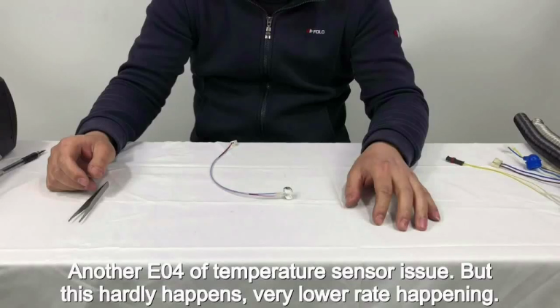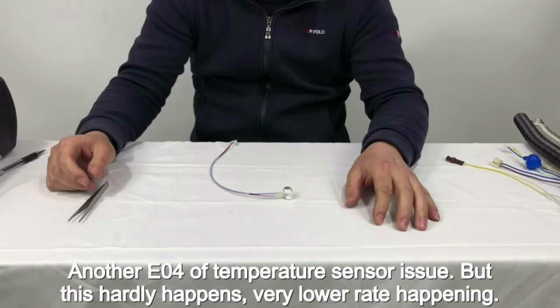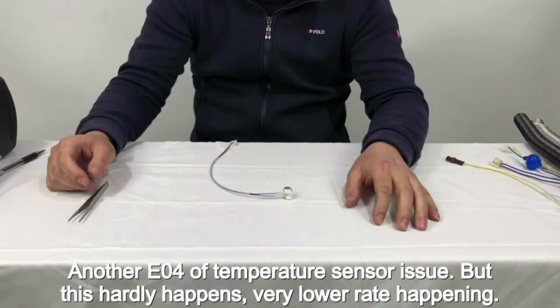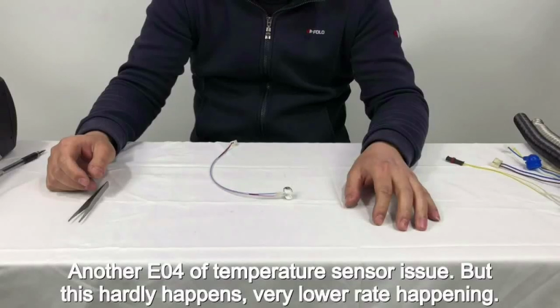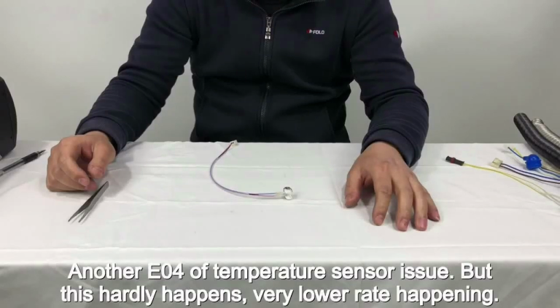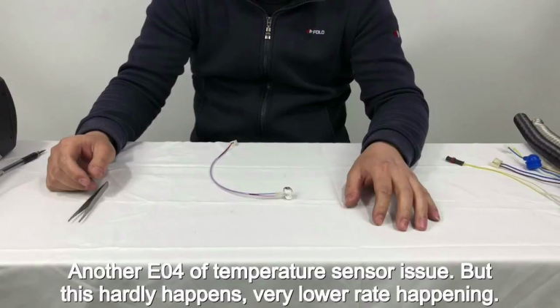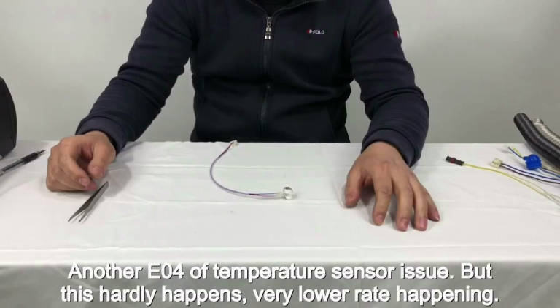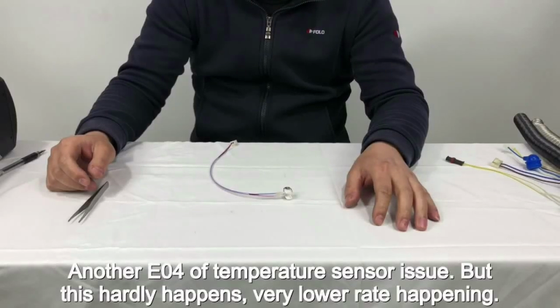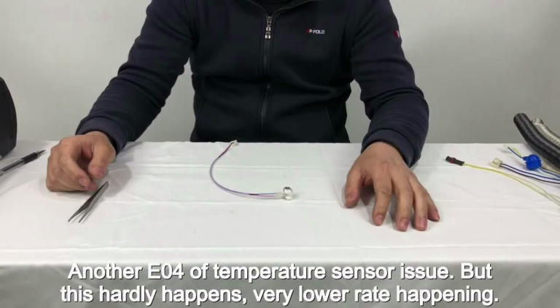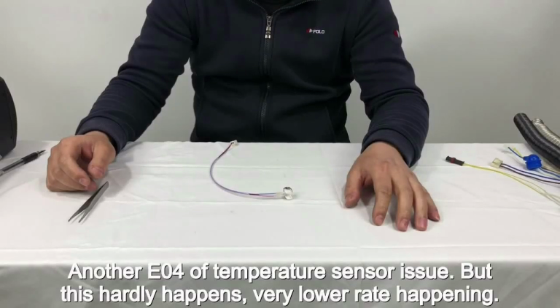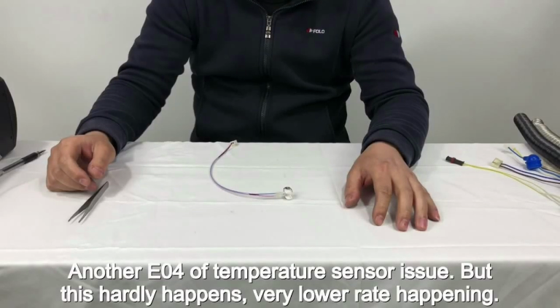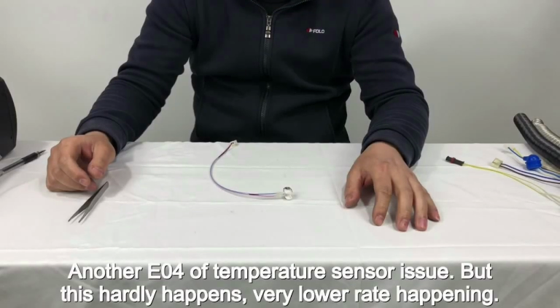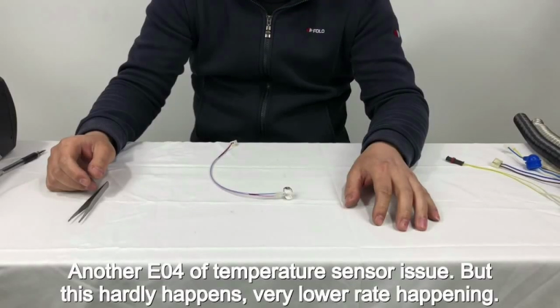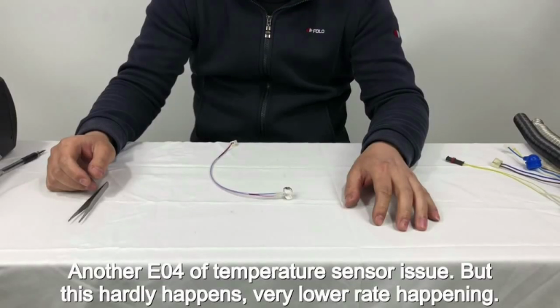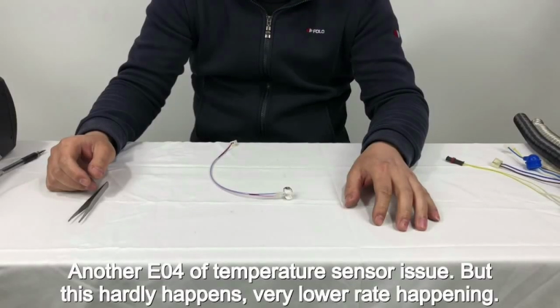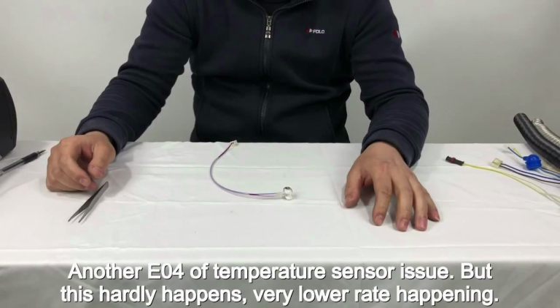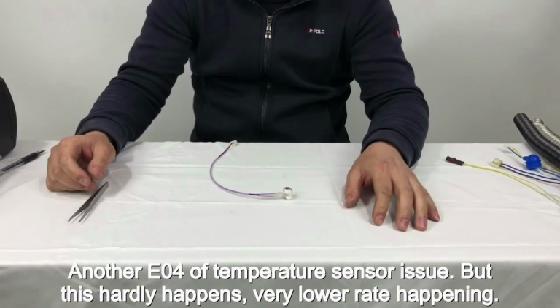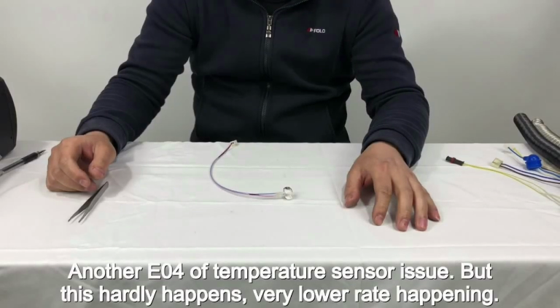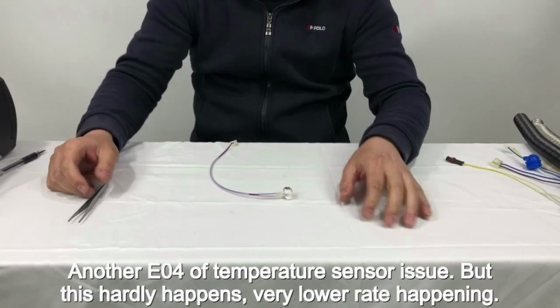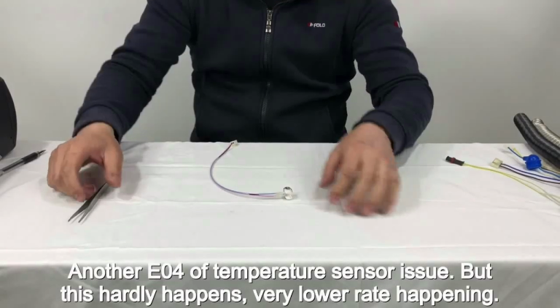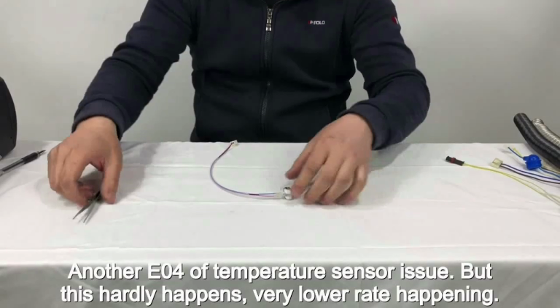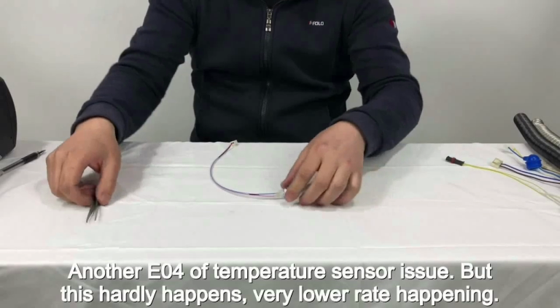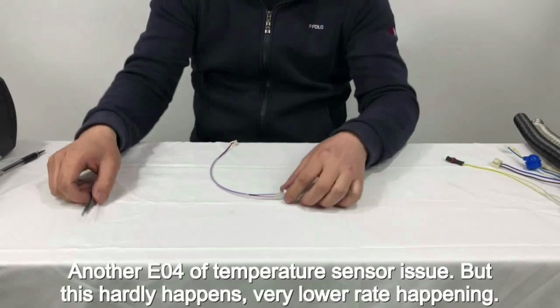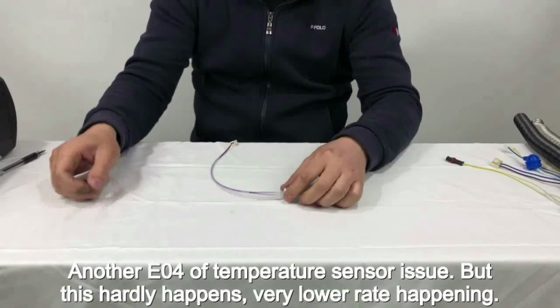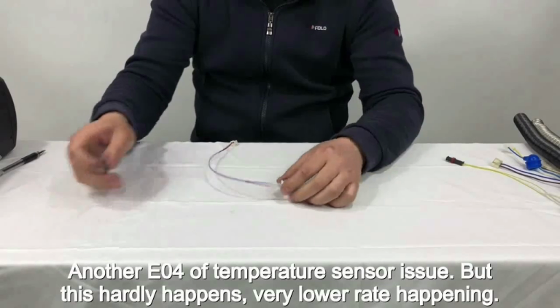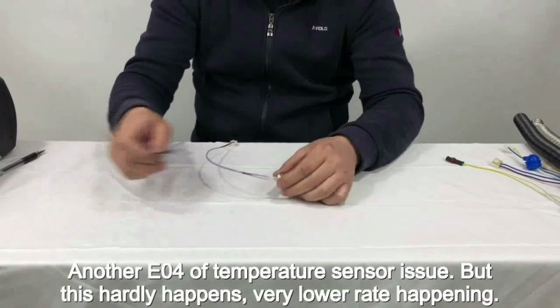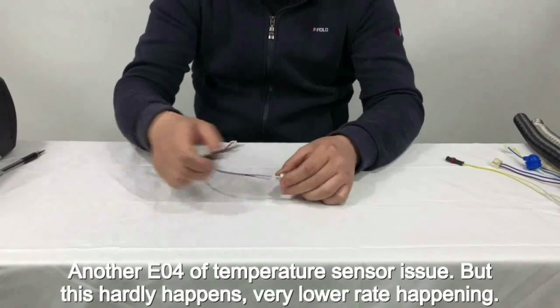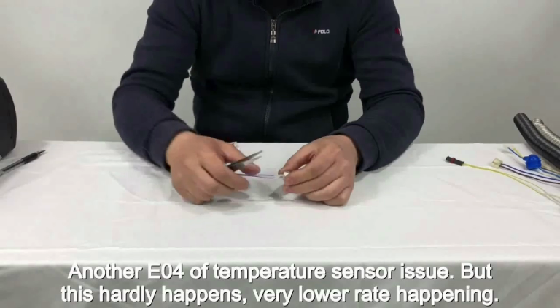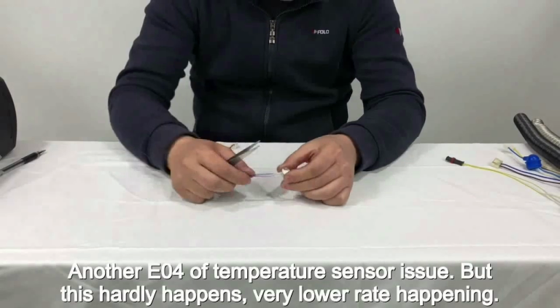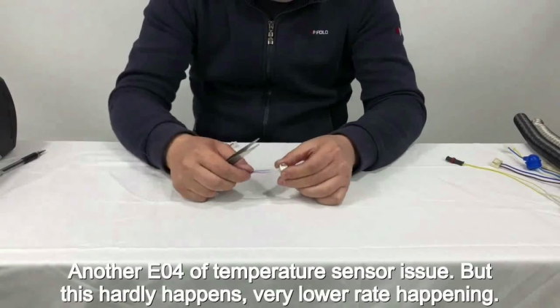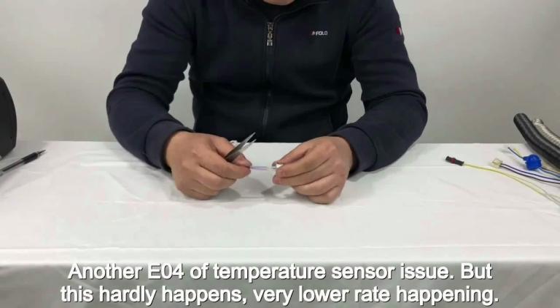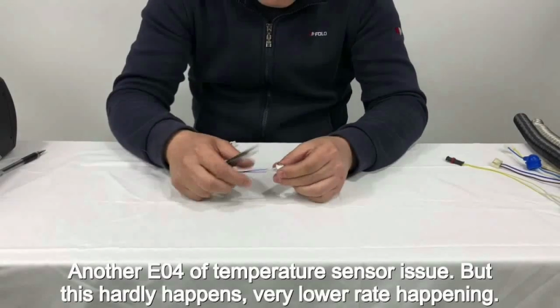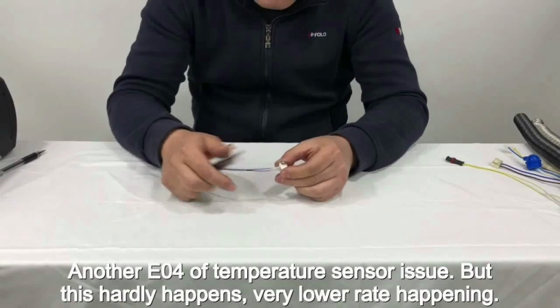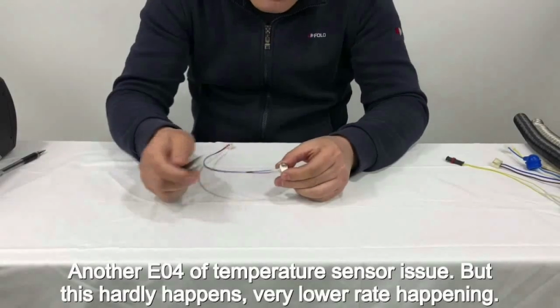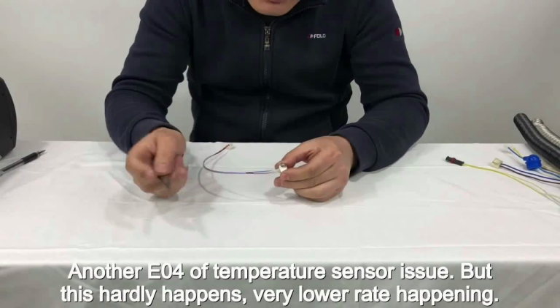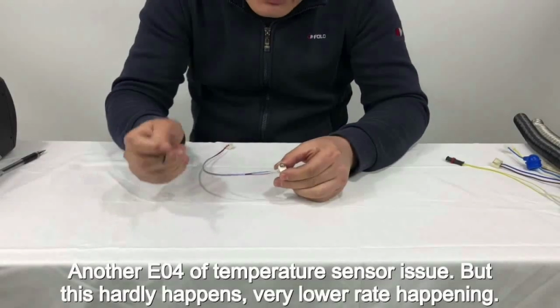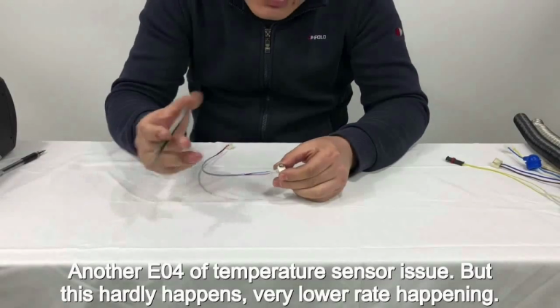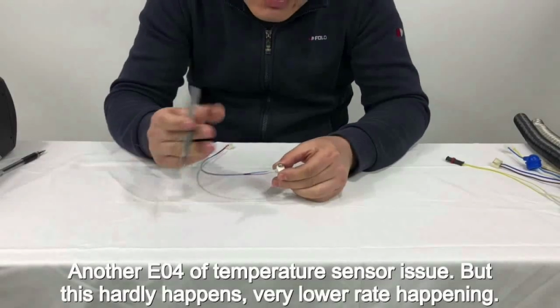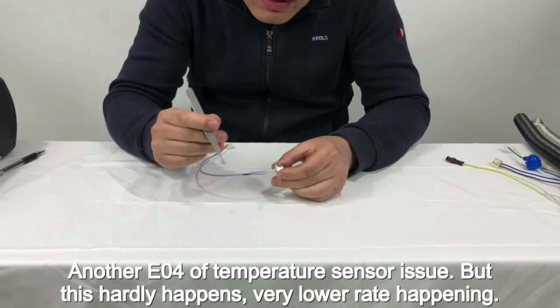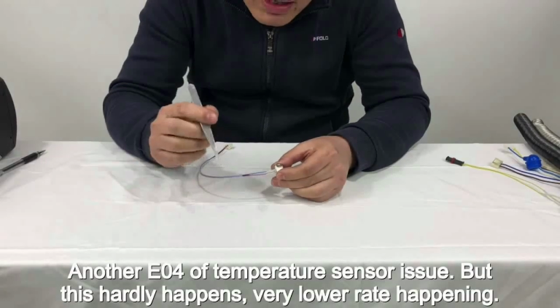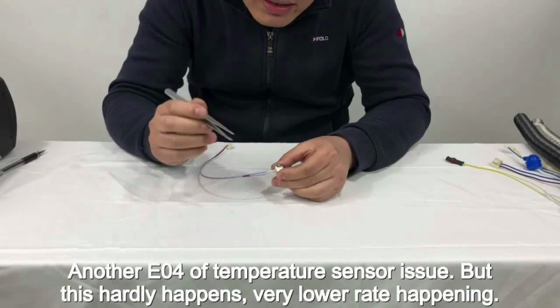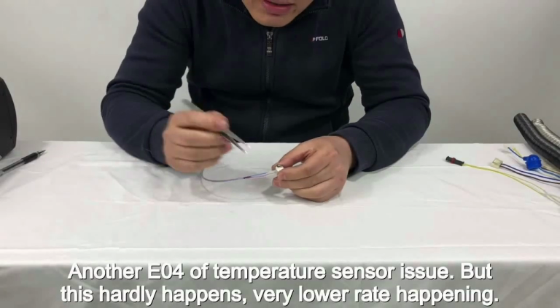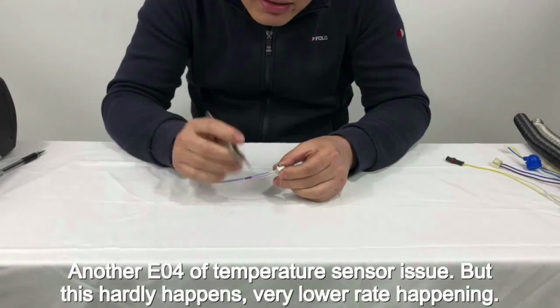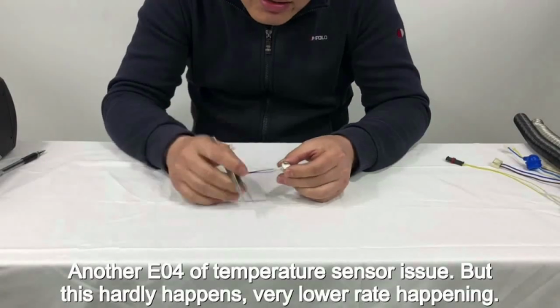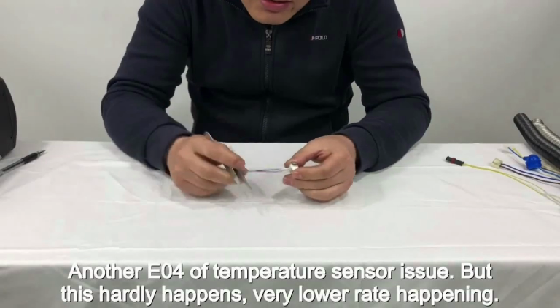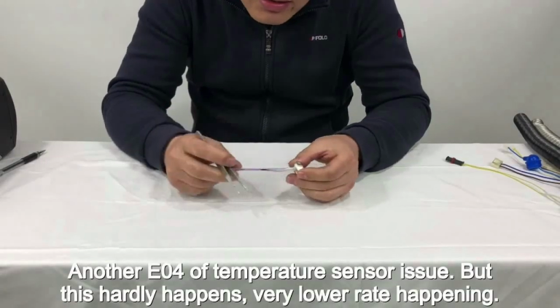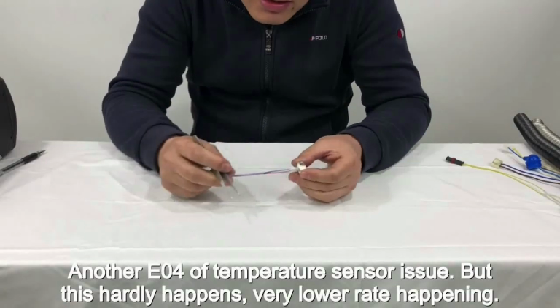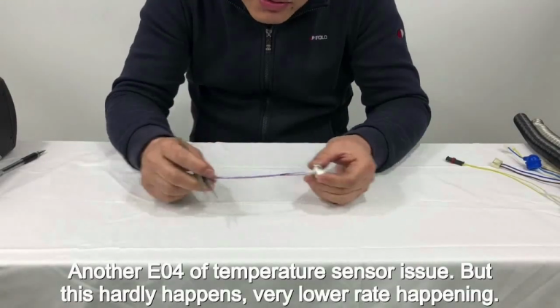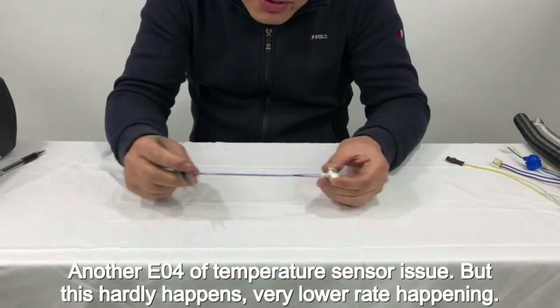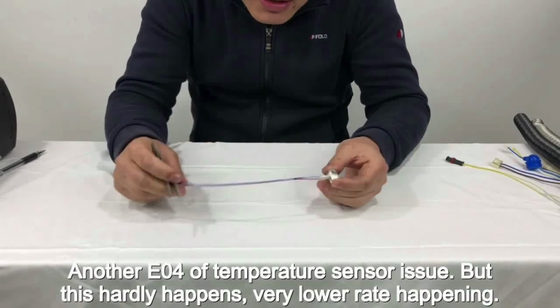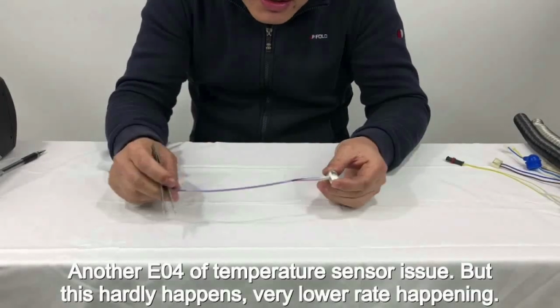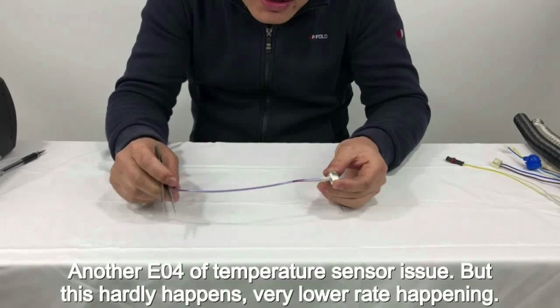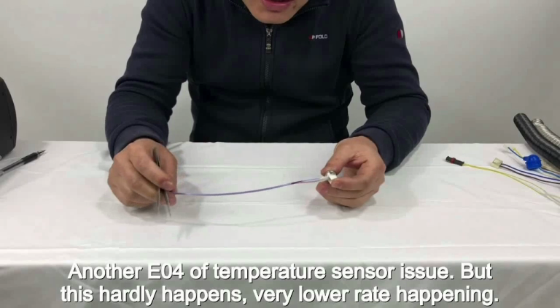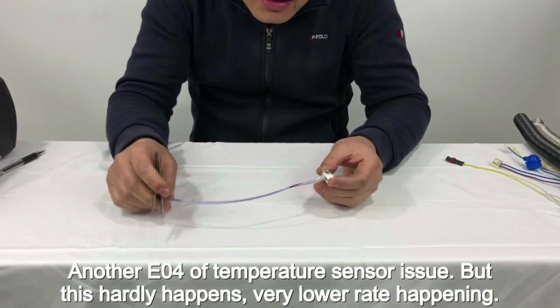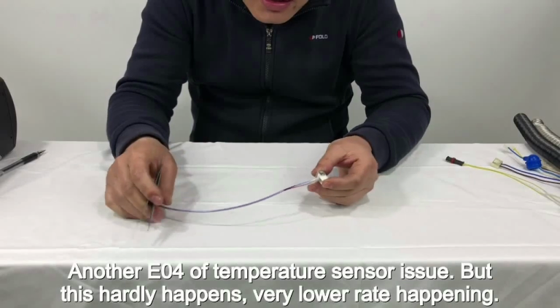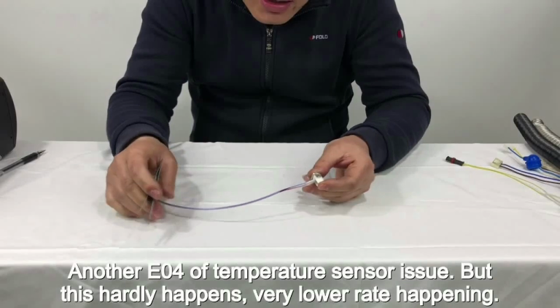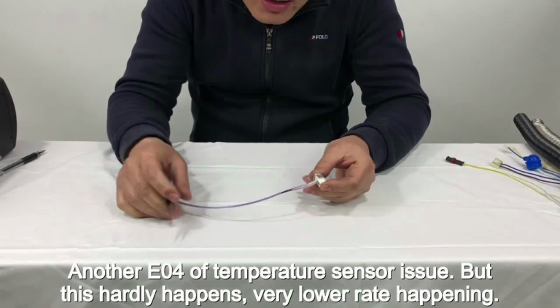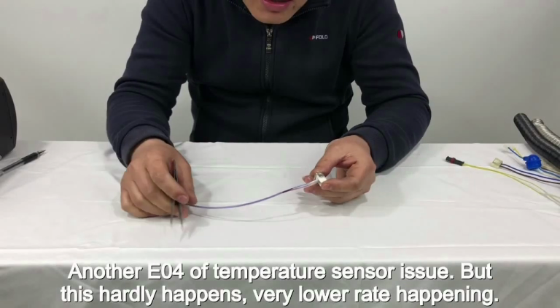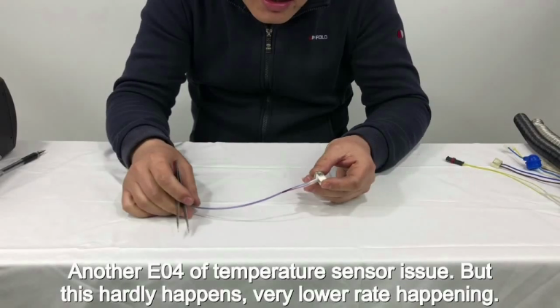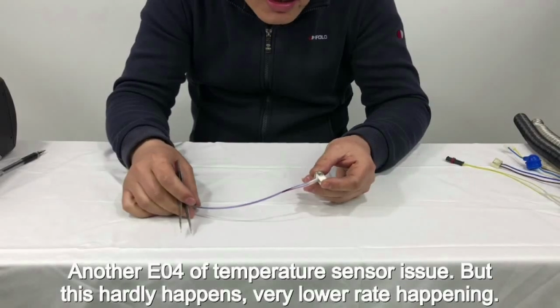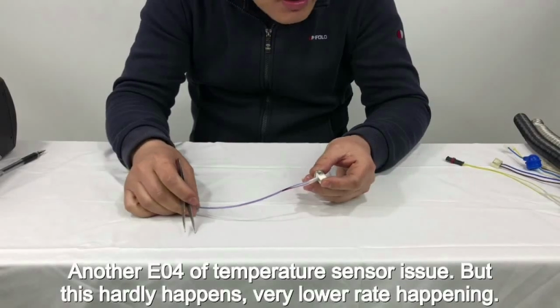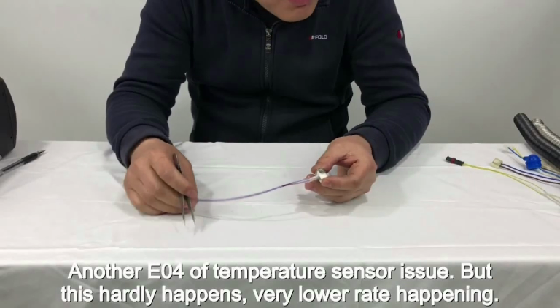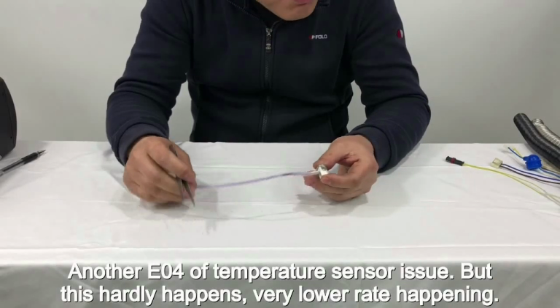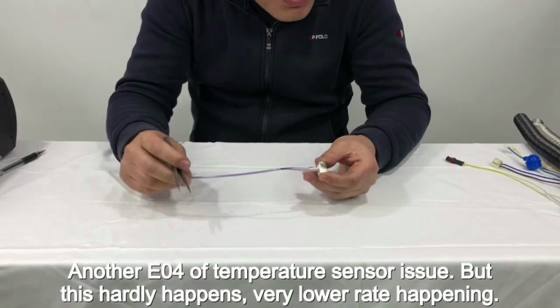Another EO4 temperature sensor issue, but this hardly happens — it's a very low rate occurrence.